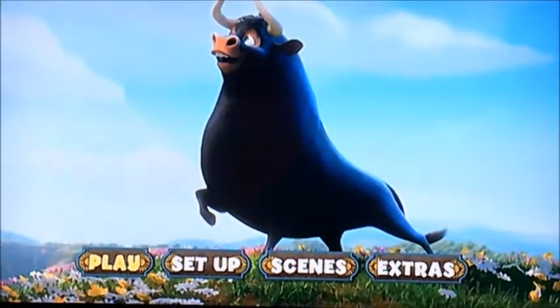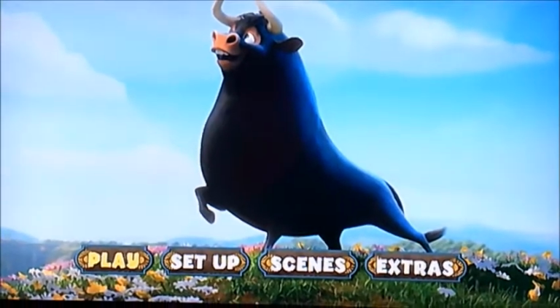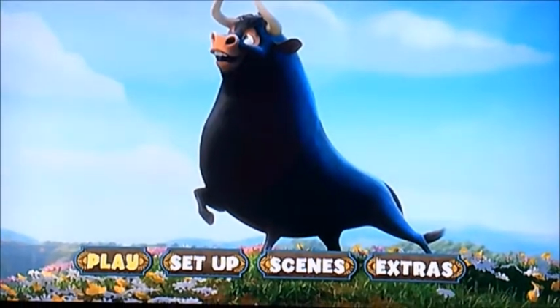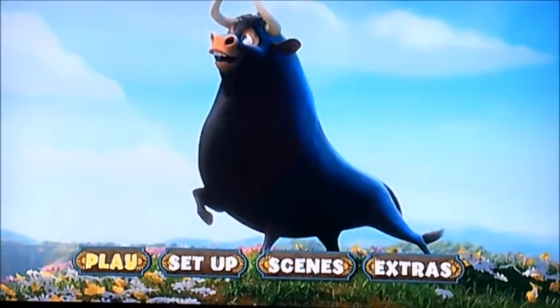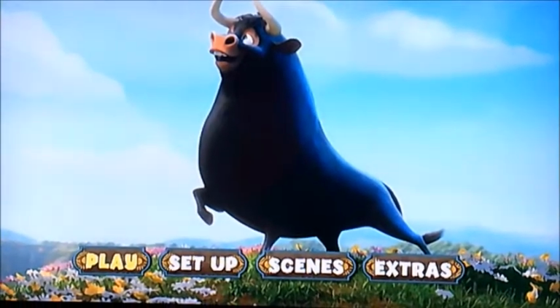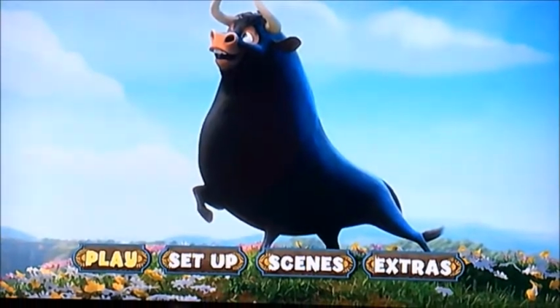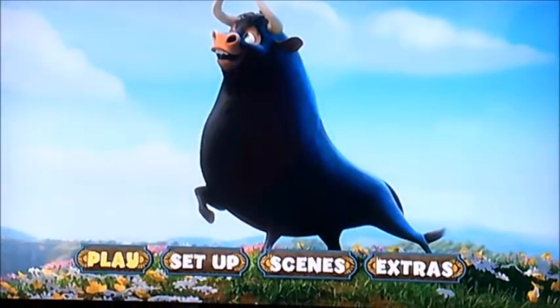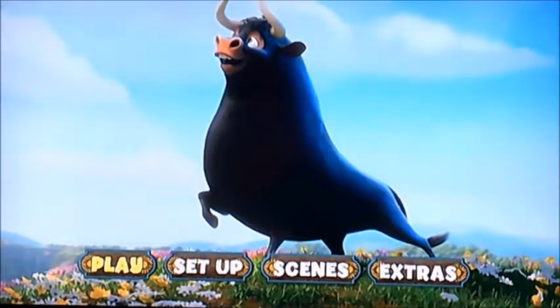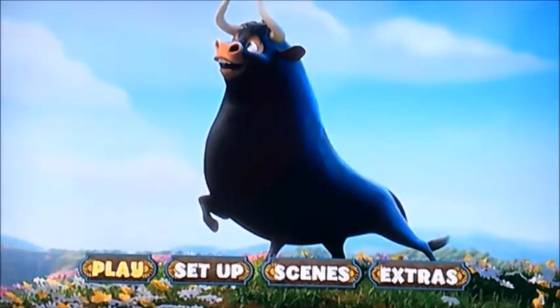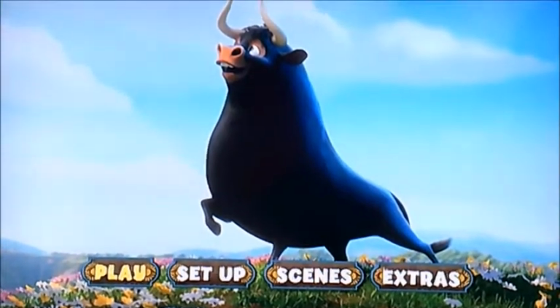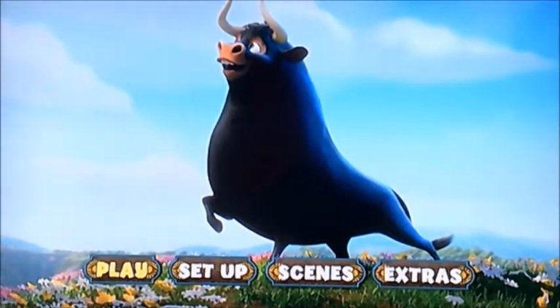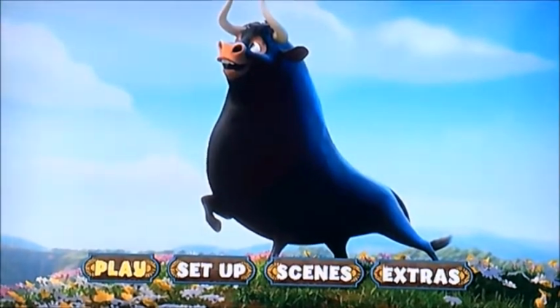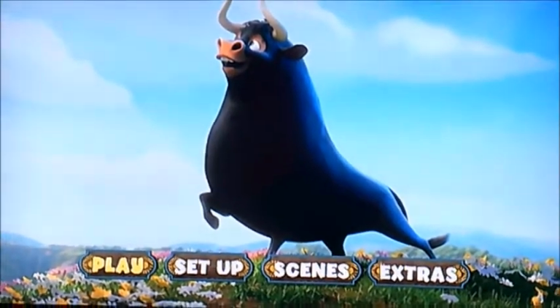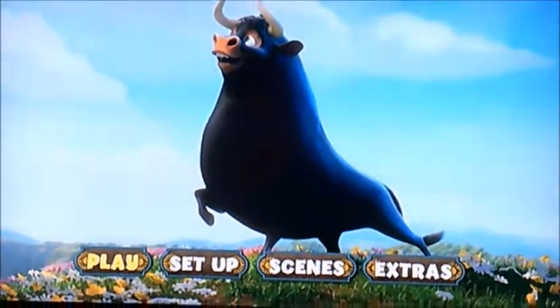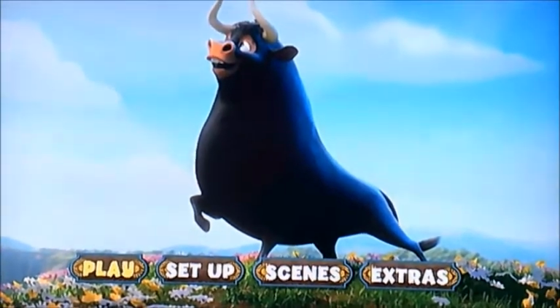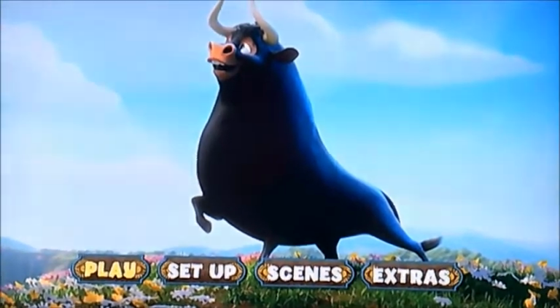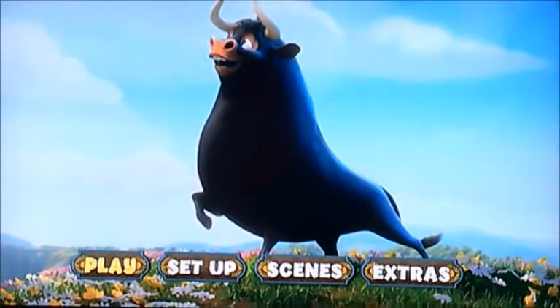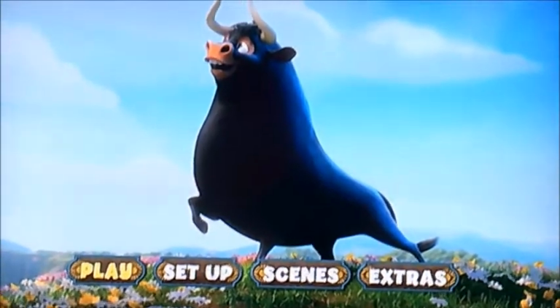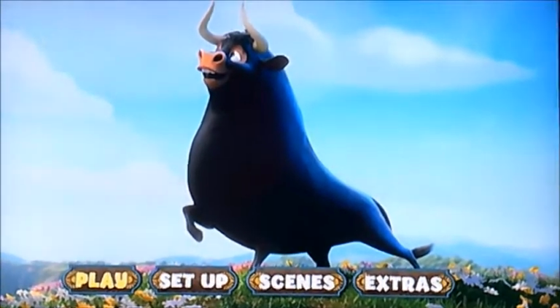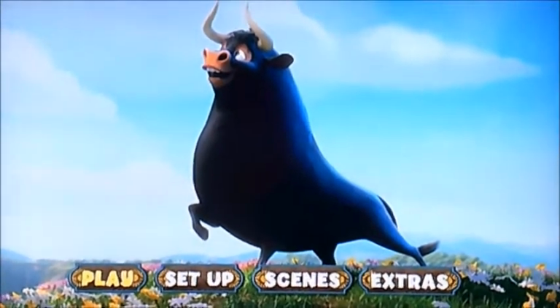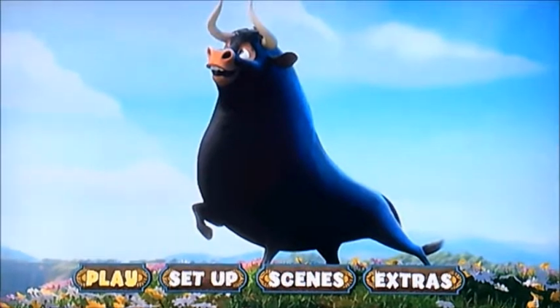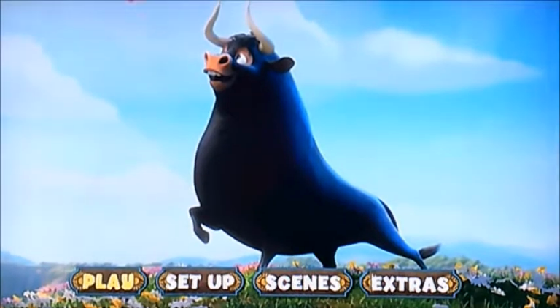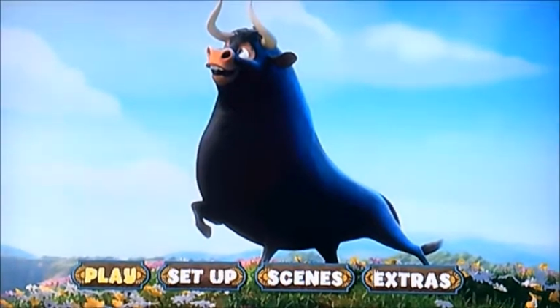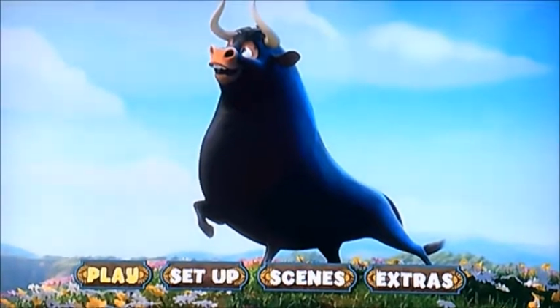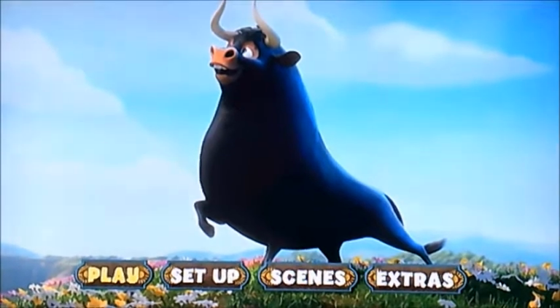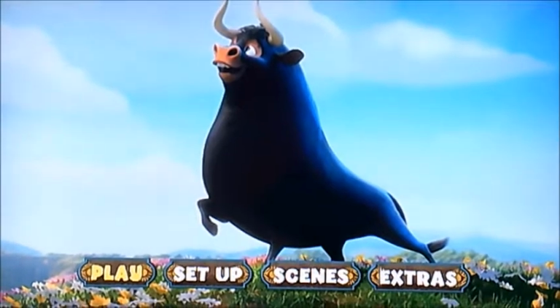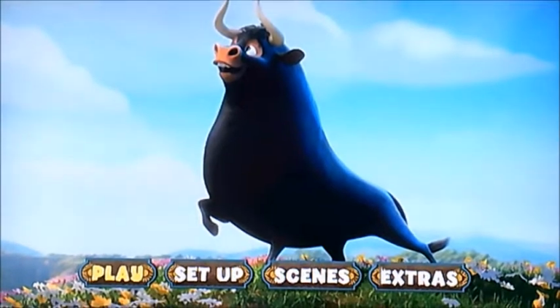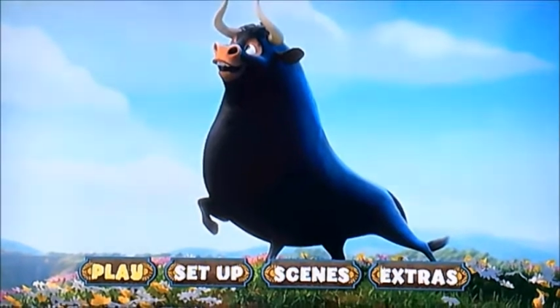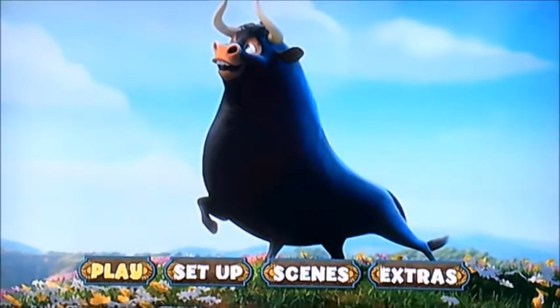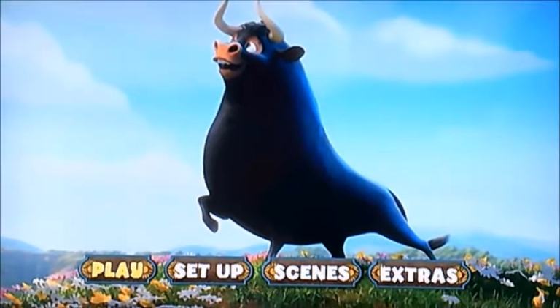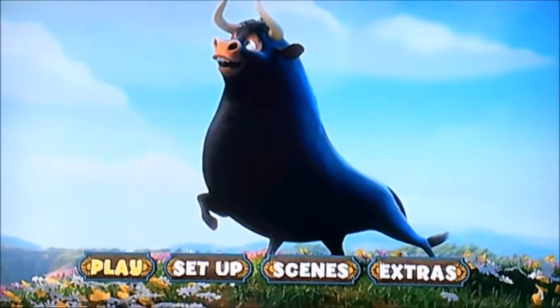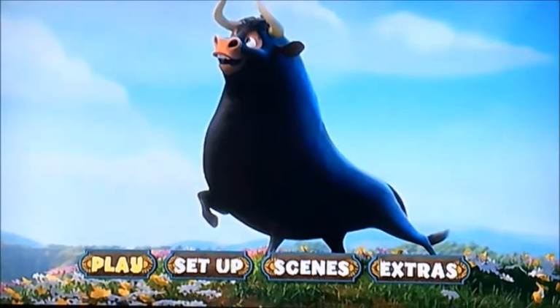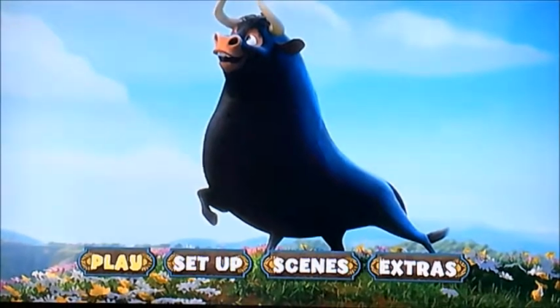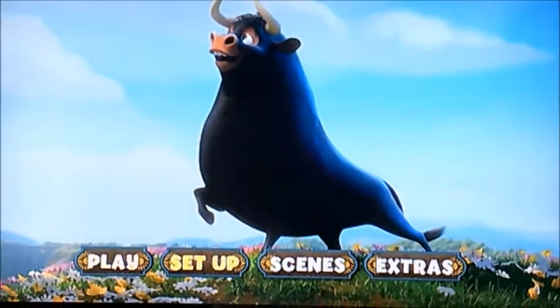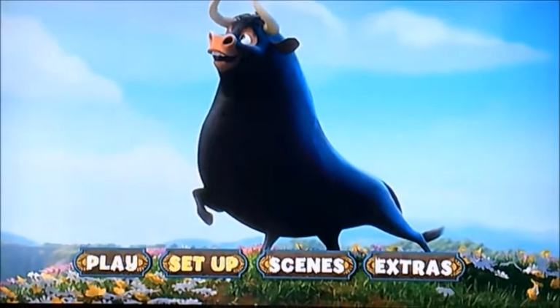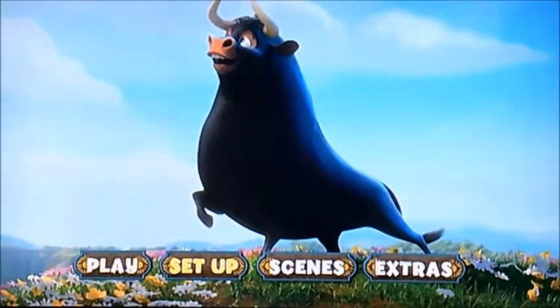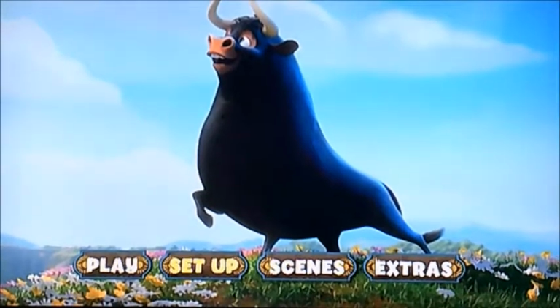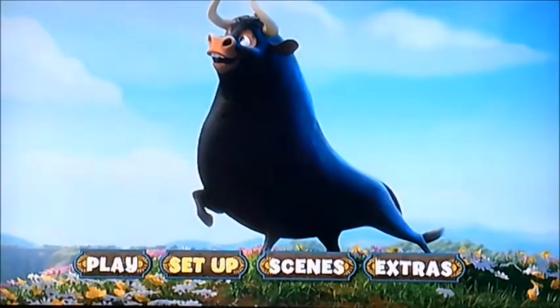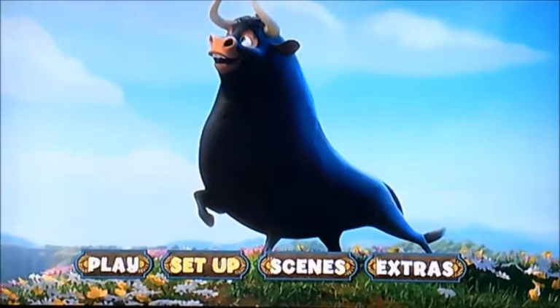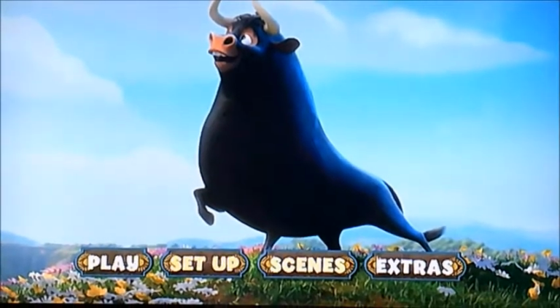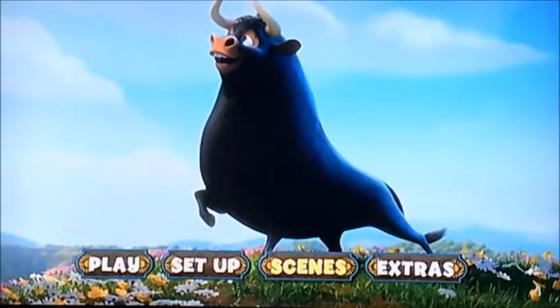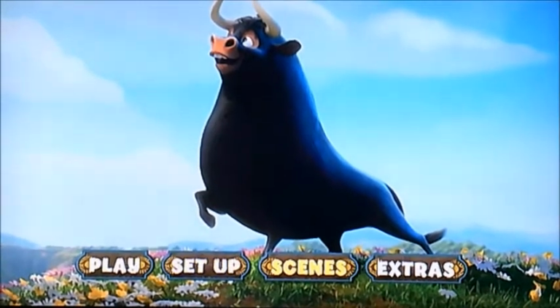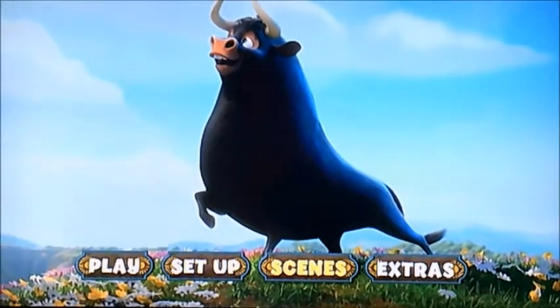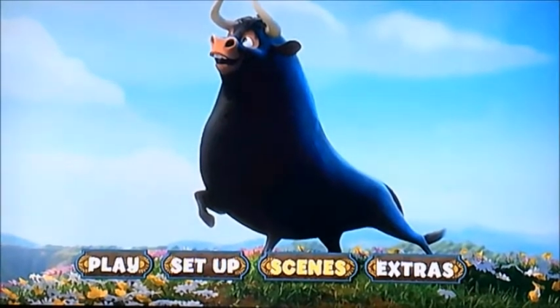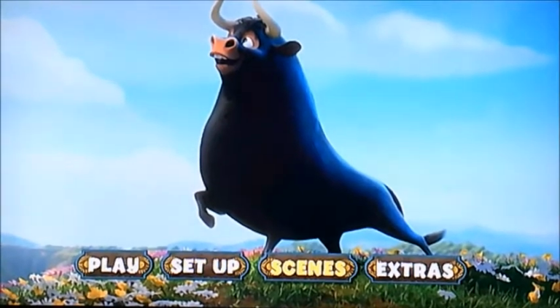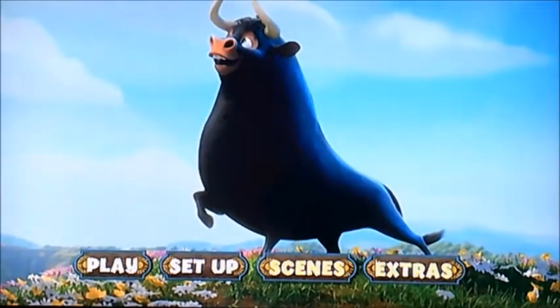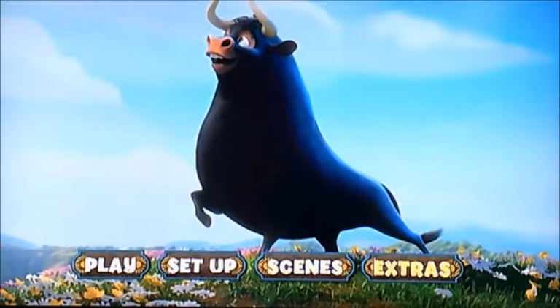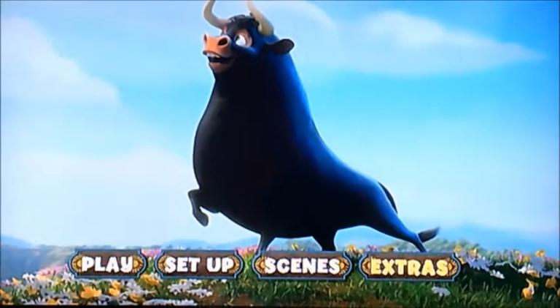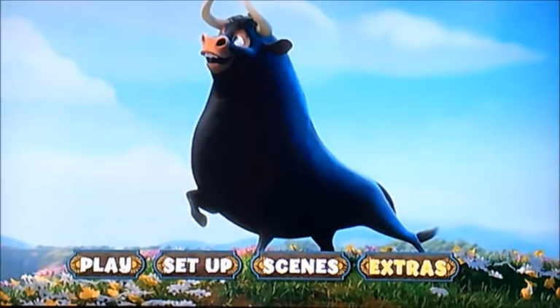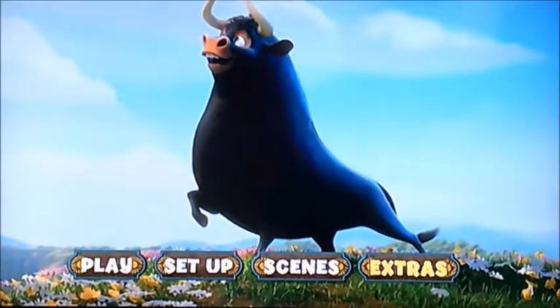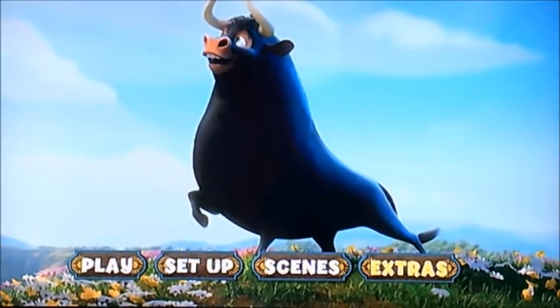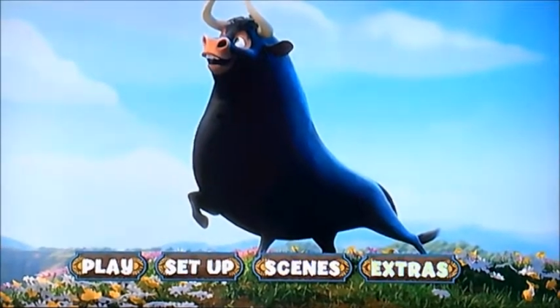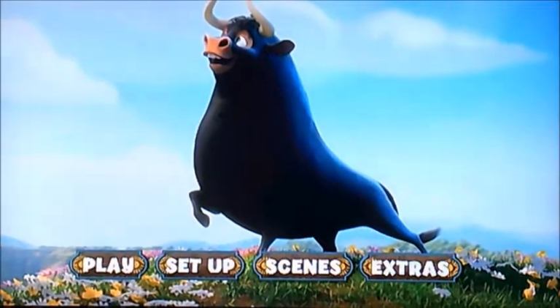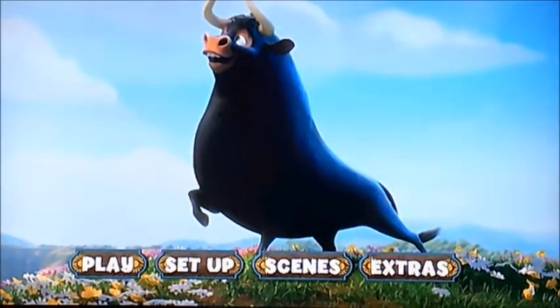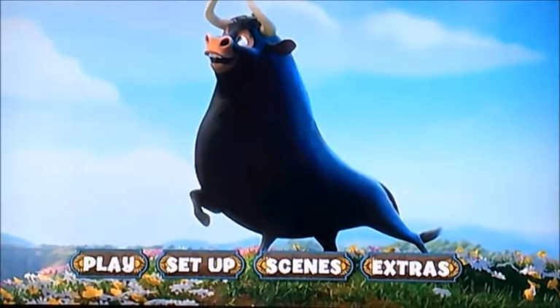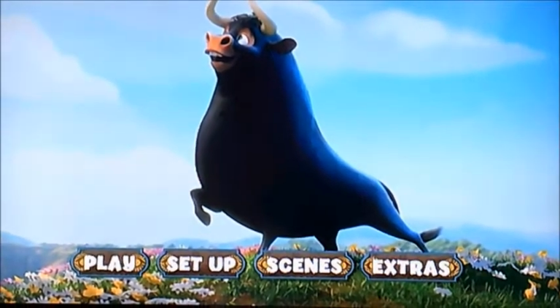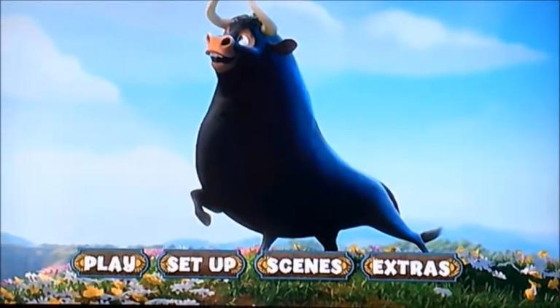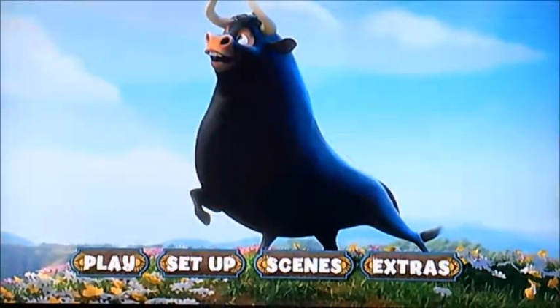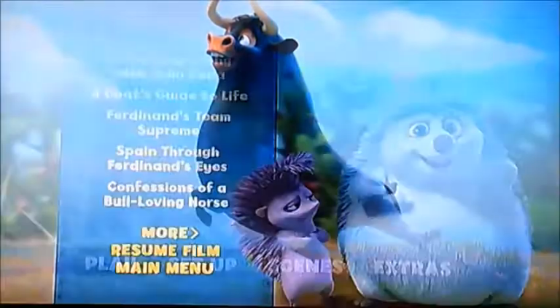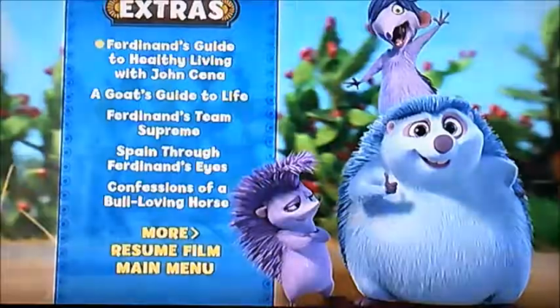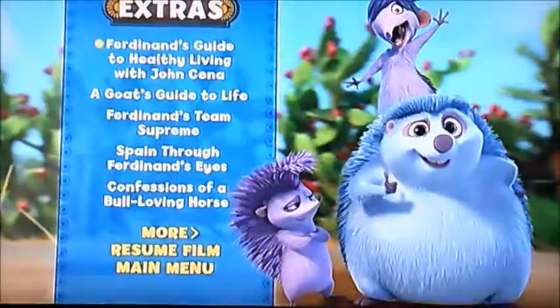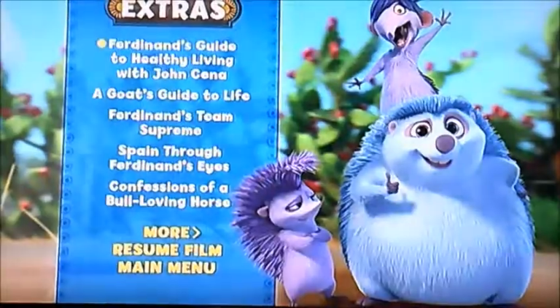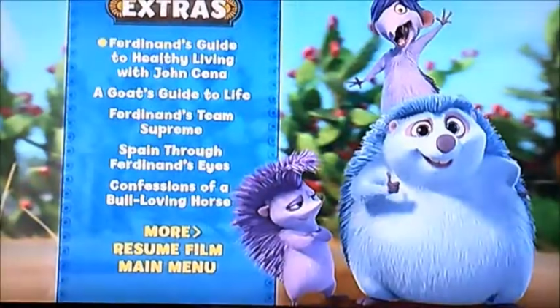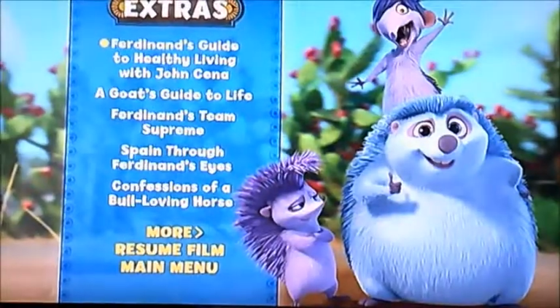As you can see, it's got four things to select: Play, Setup, Scenes, and Extras. So I'm going to select Extras first.